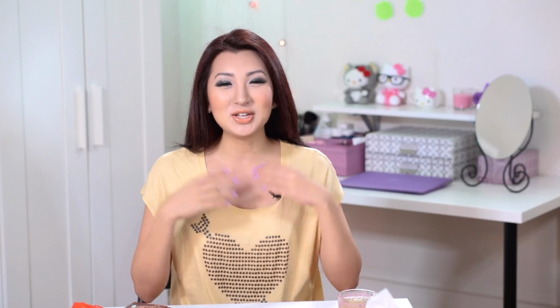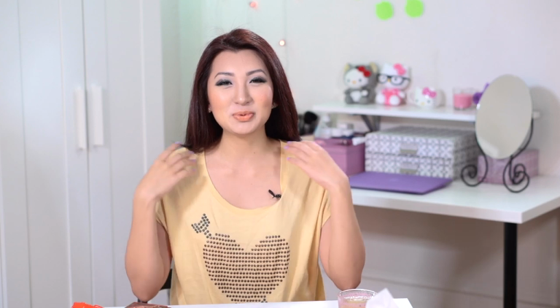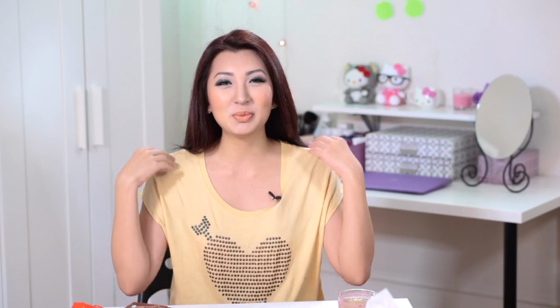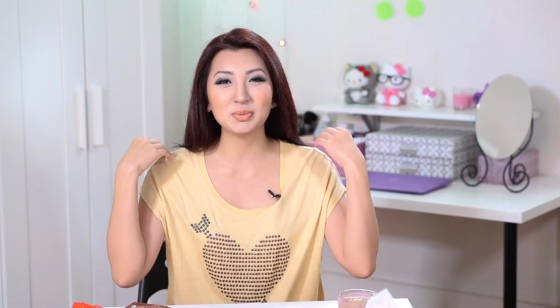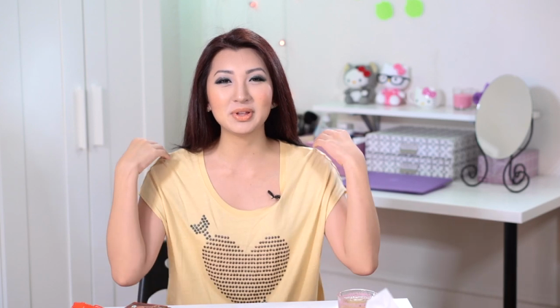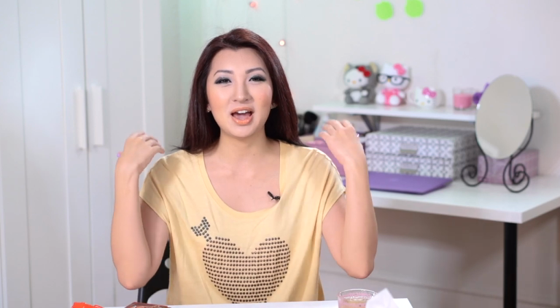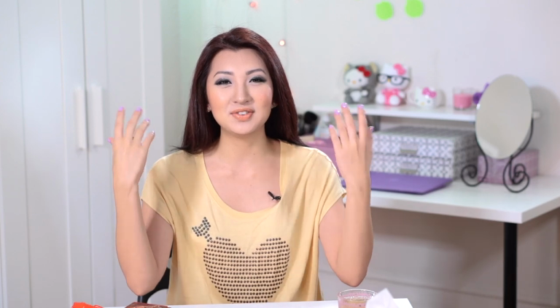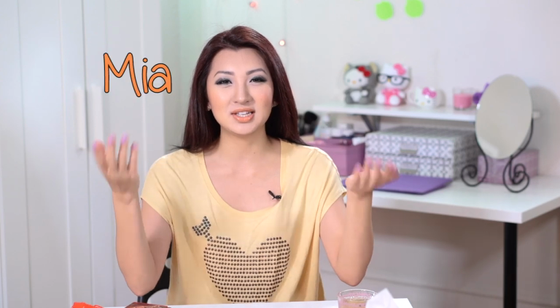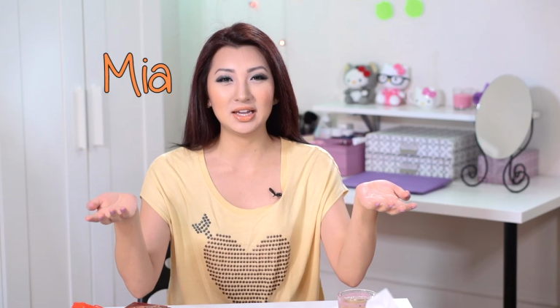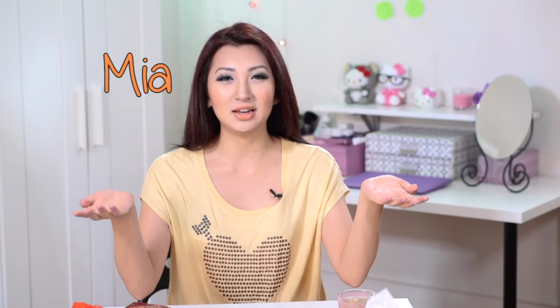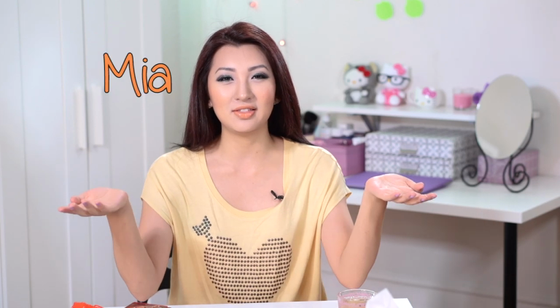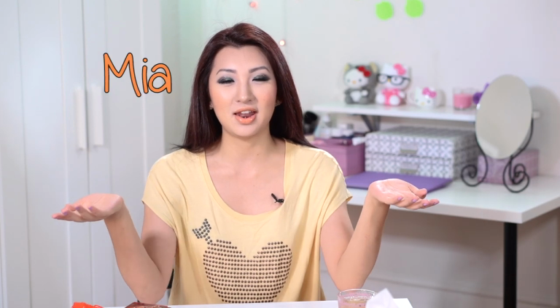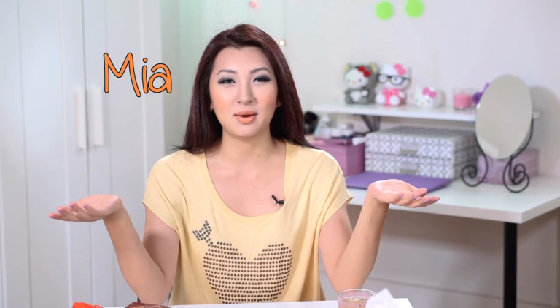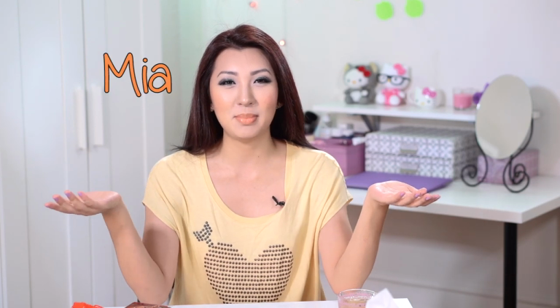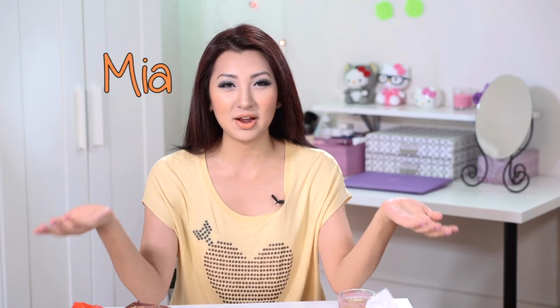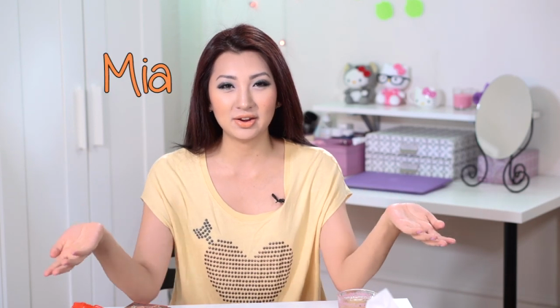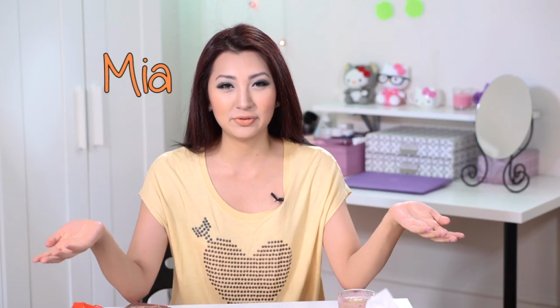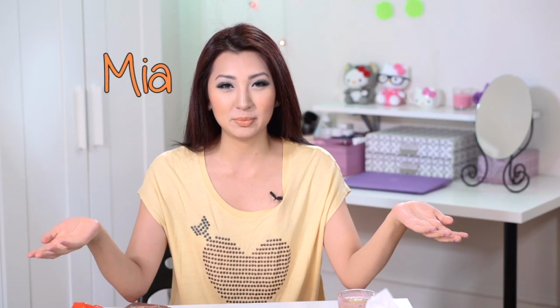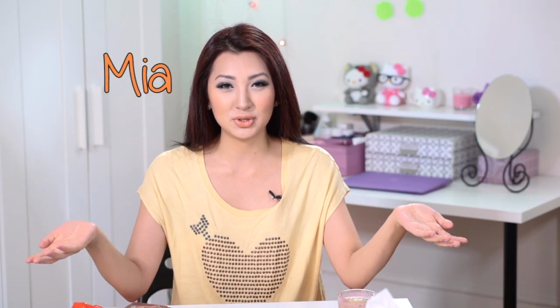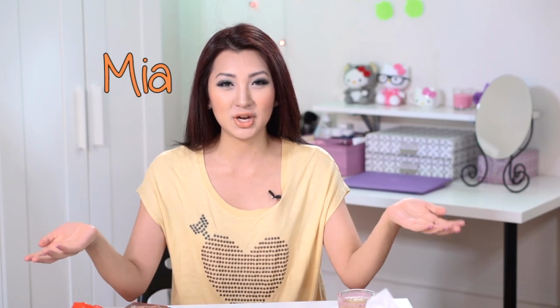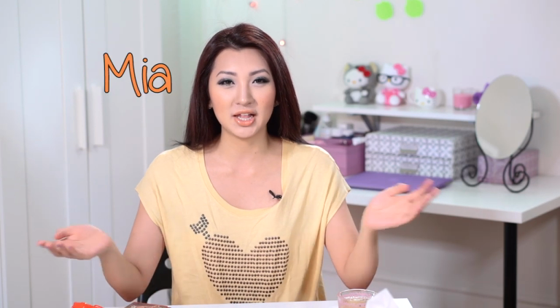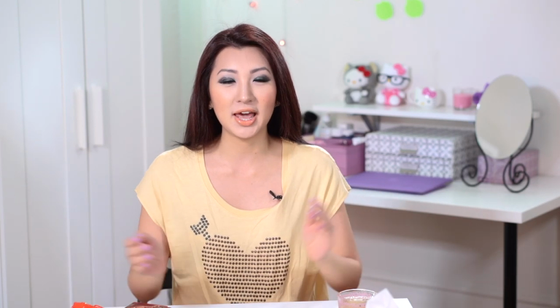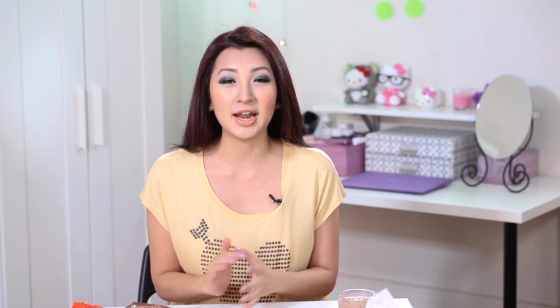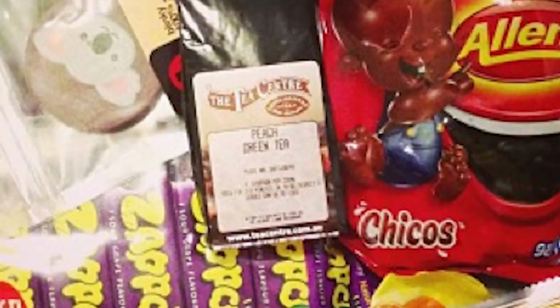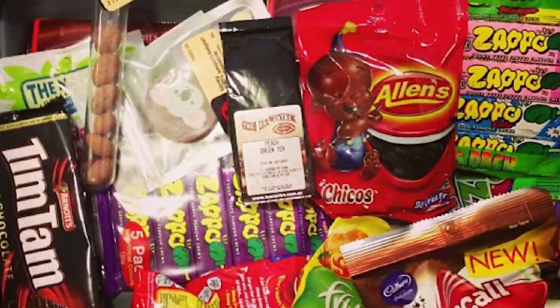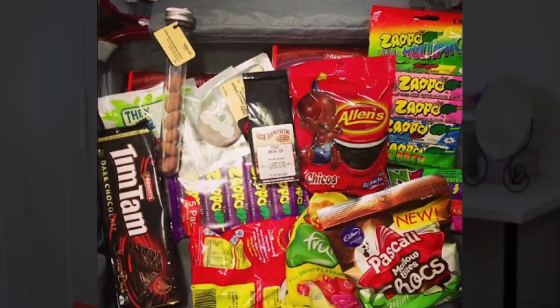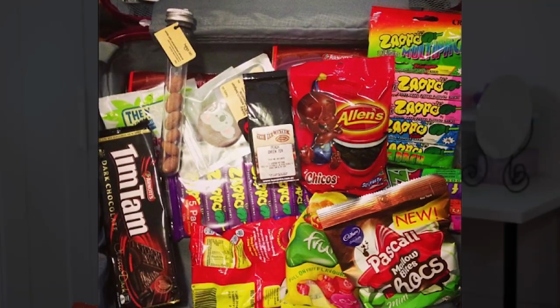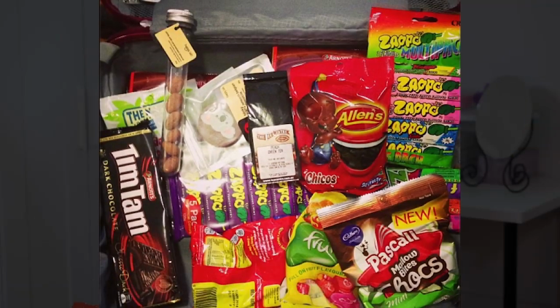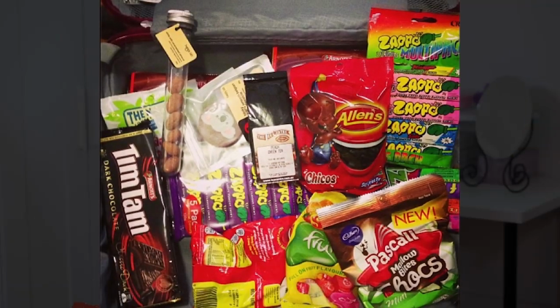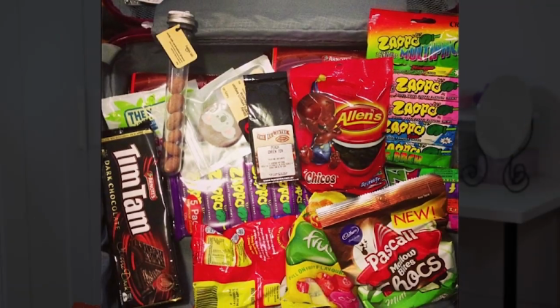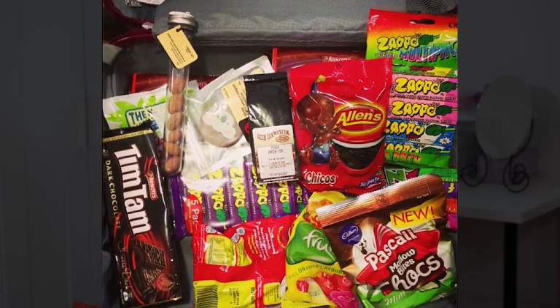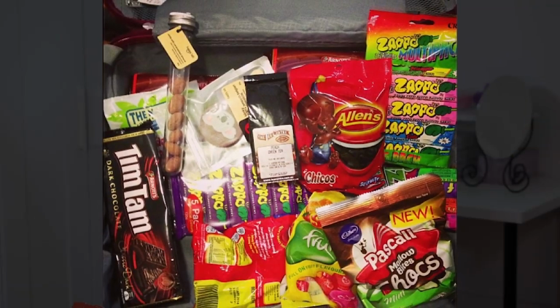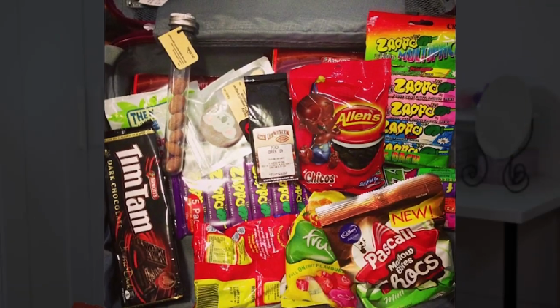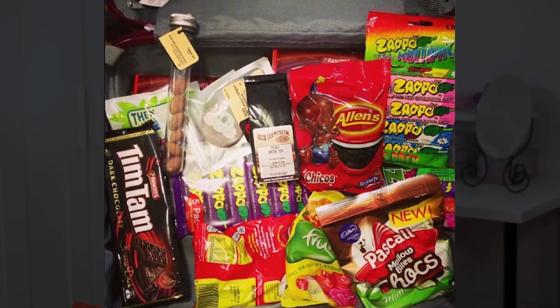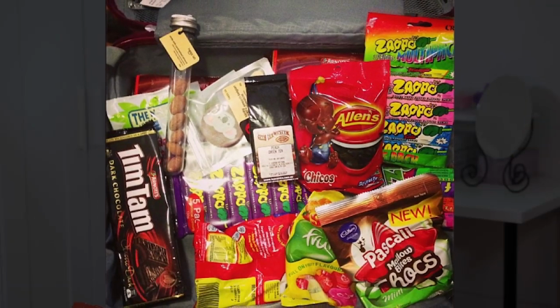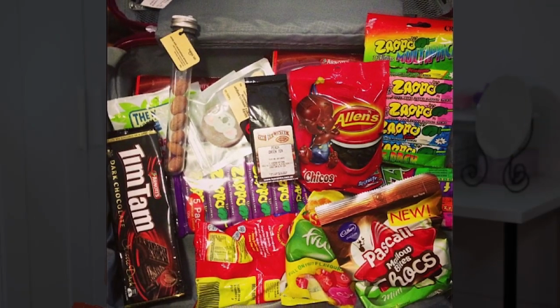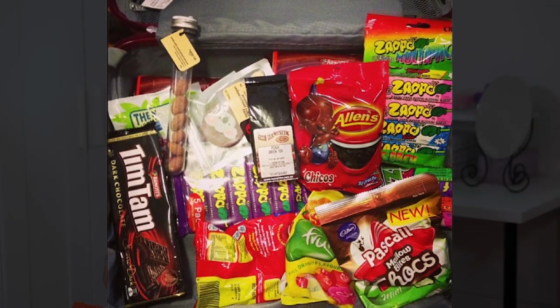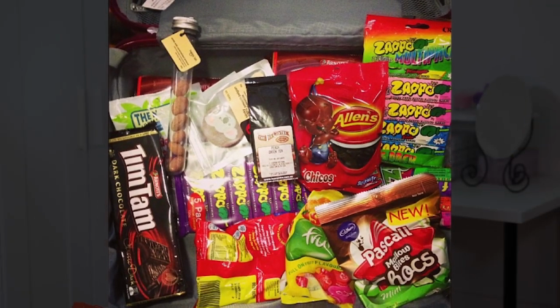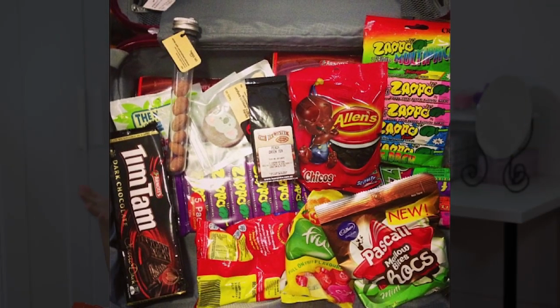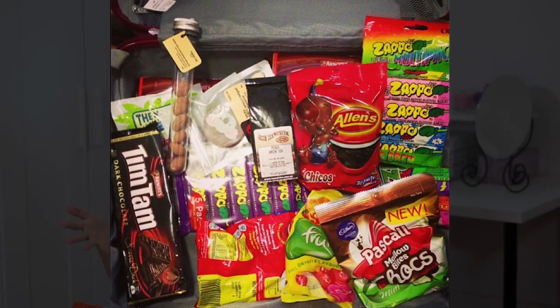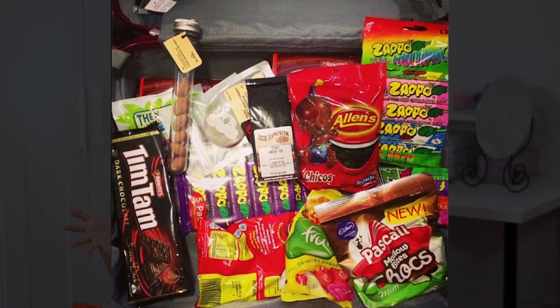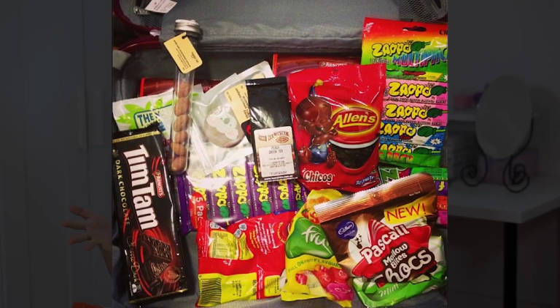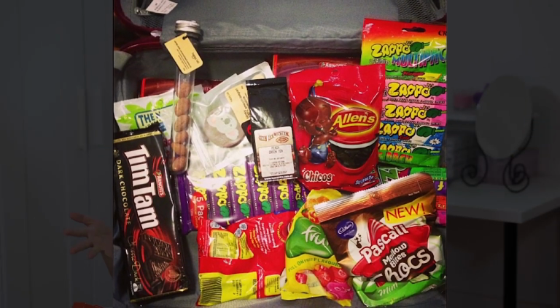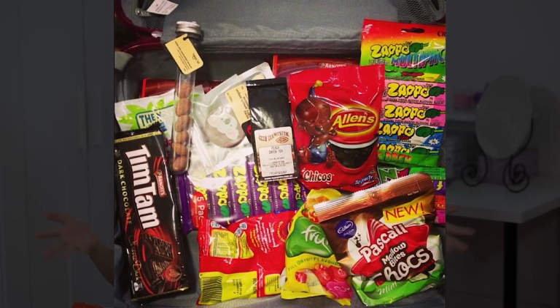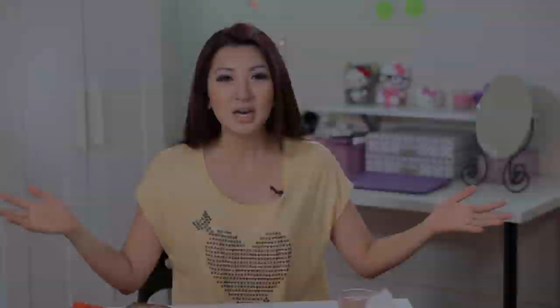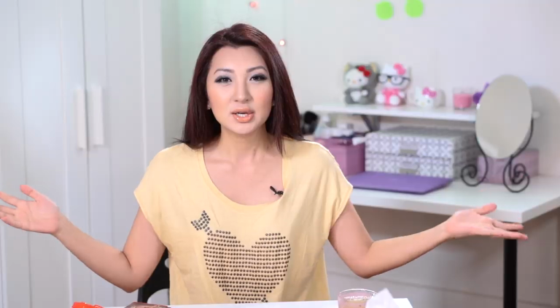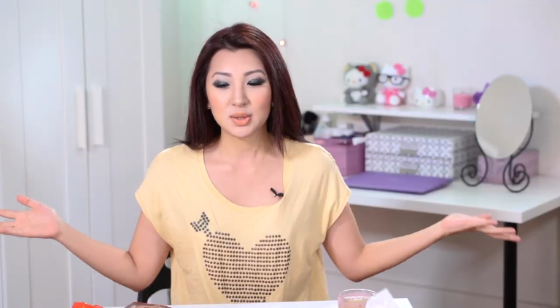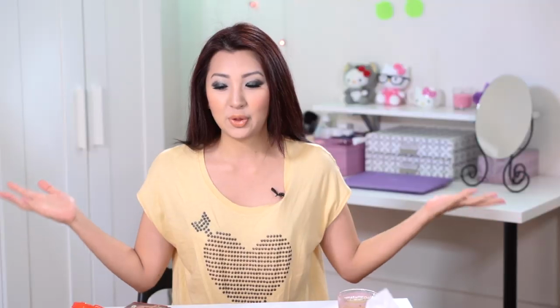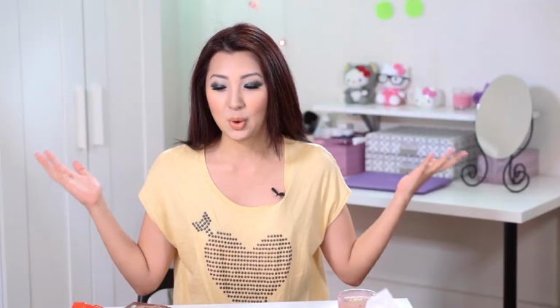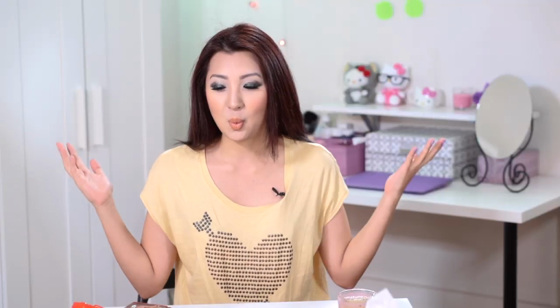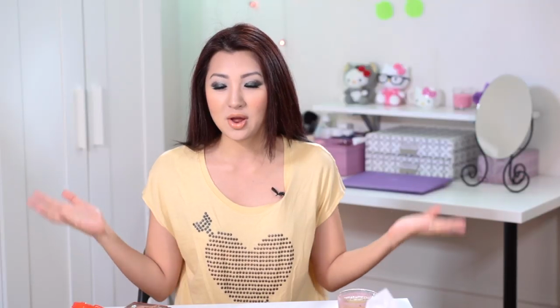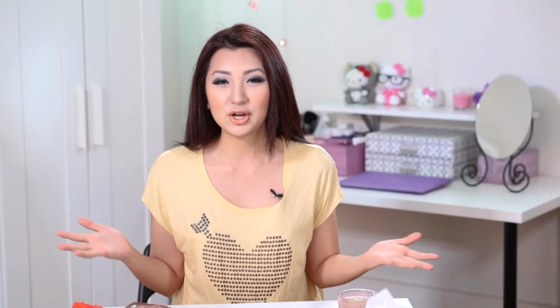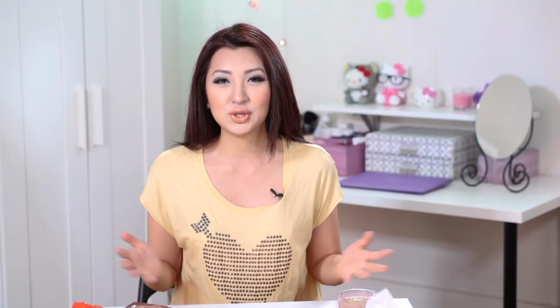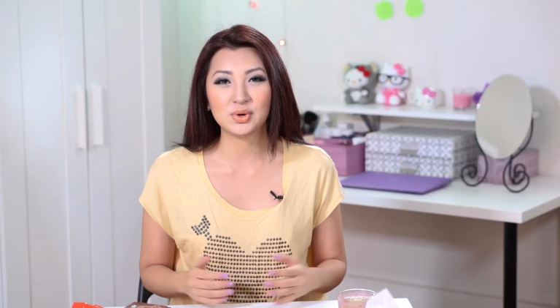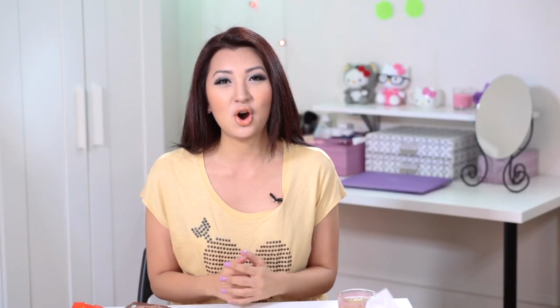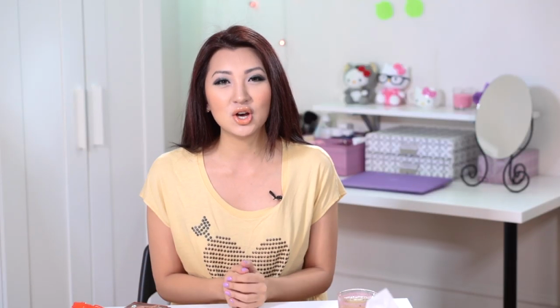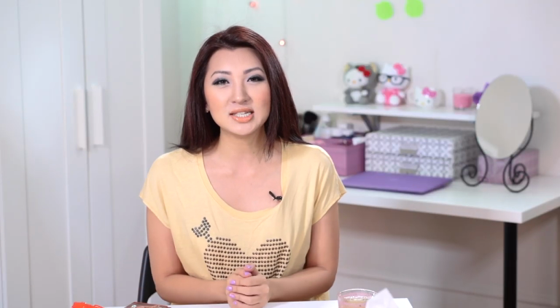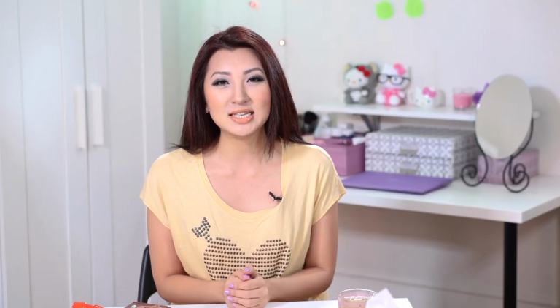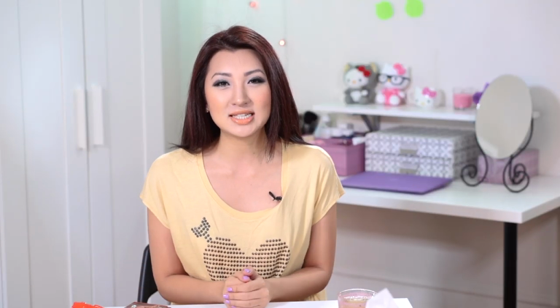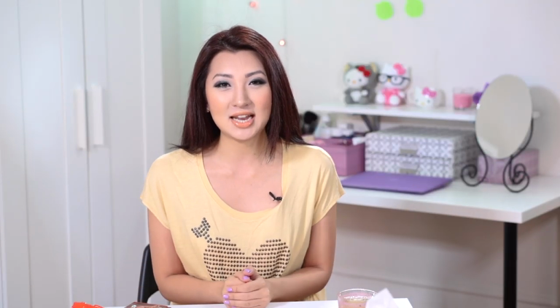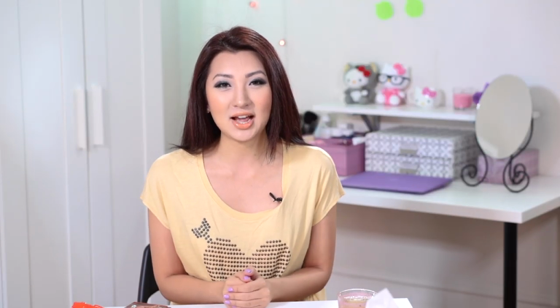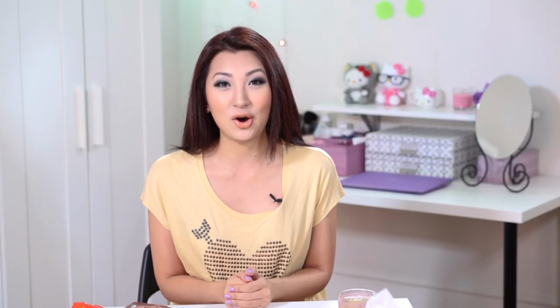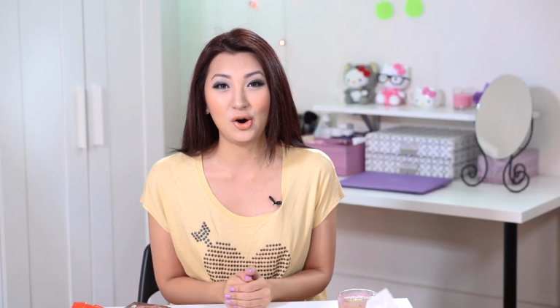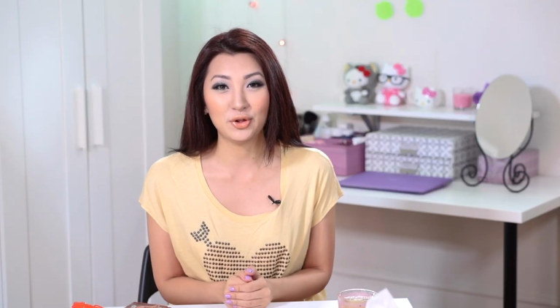As you probably have seen, I'm back from Australia and I Instagrammed a photo of all the goodies that I brought back. So I thought, why not do an Aussie snack haul?